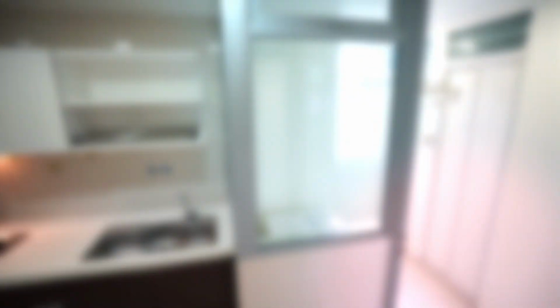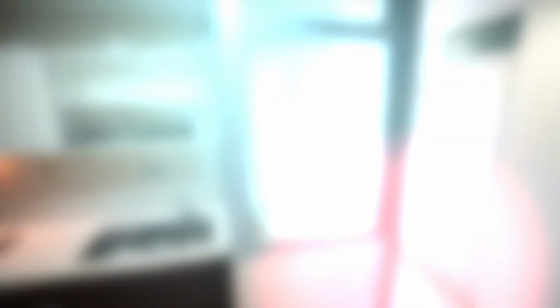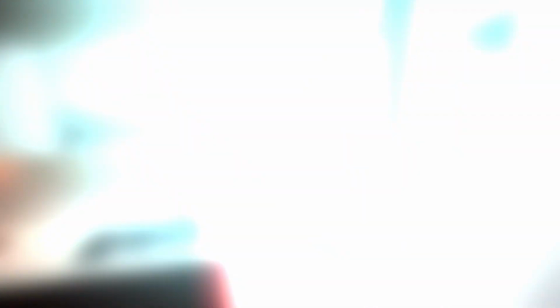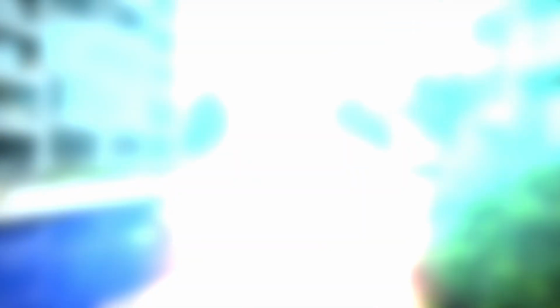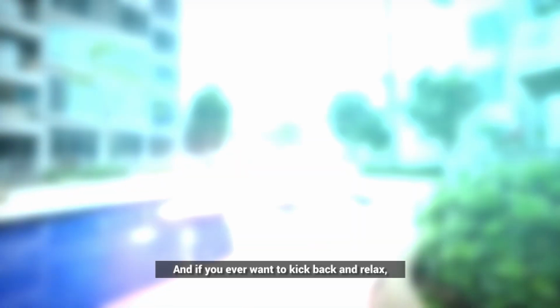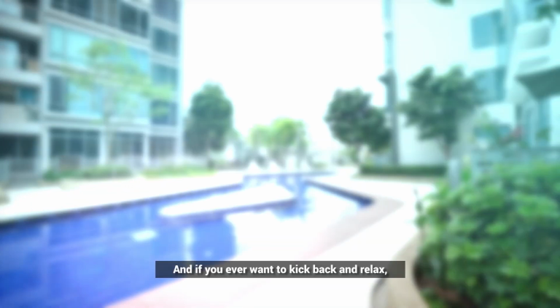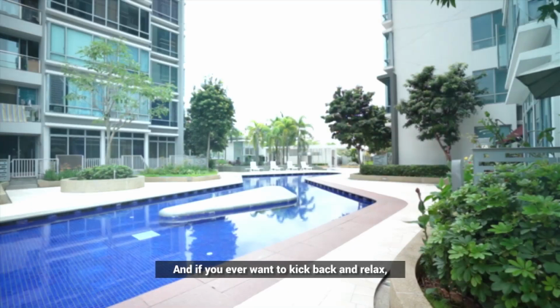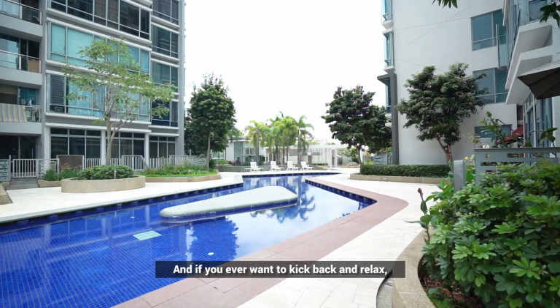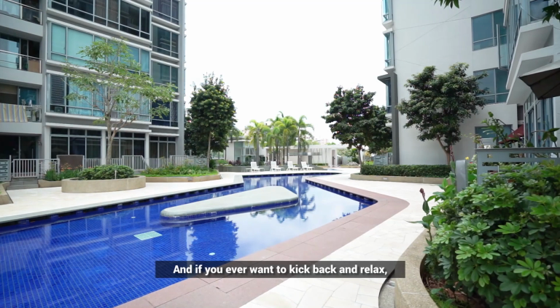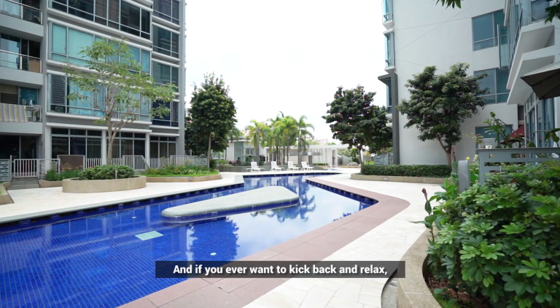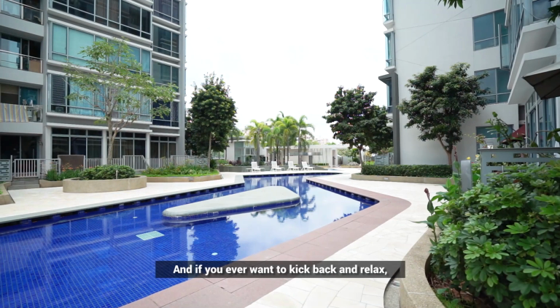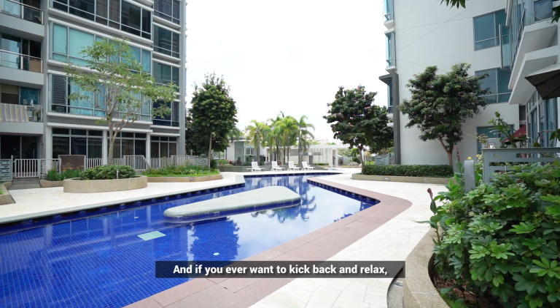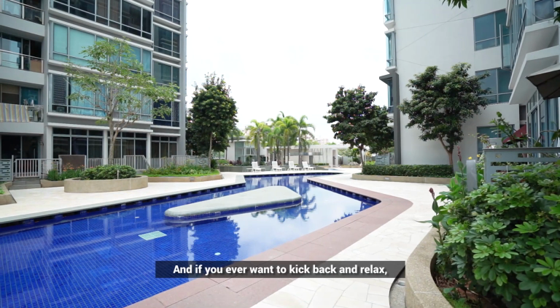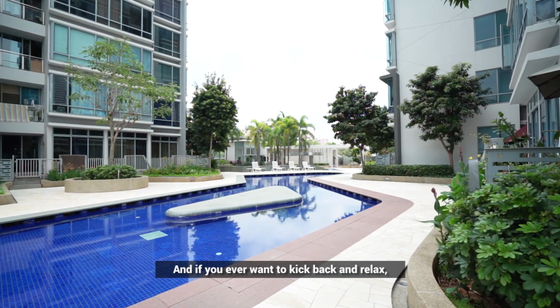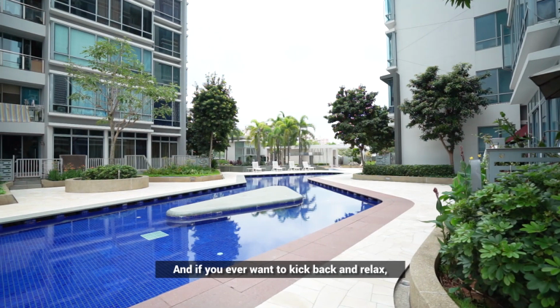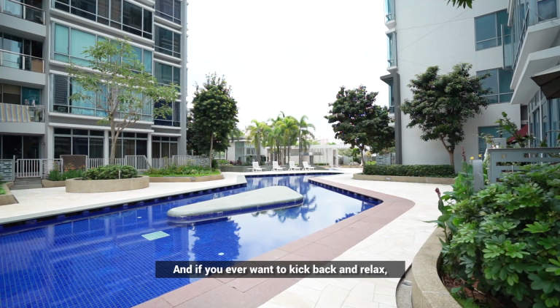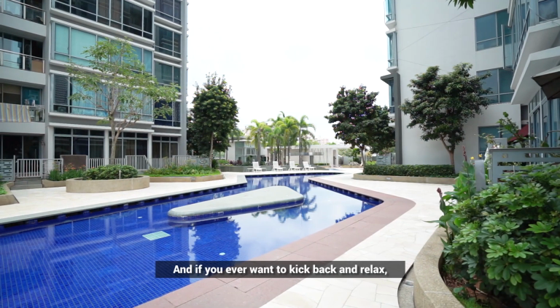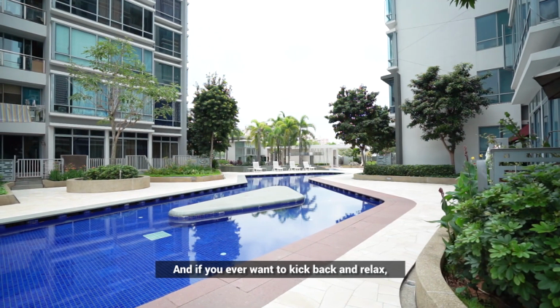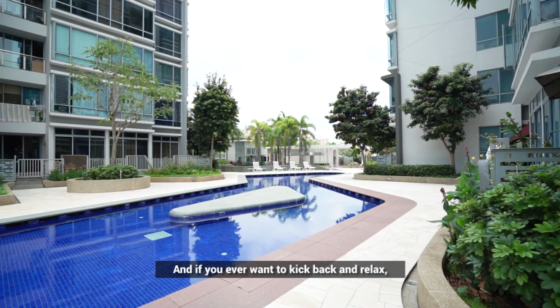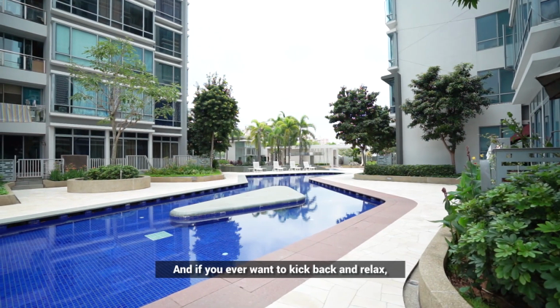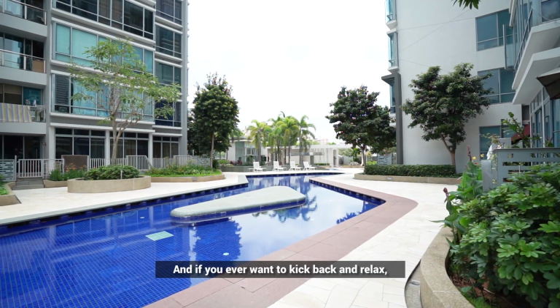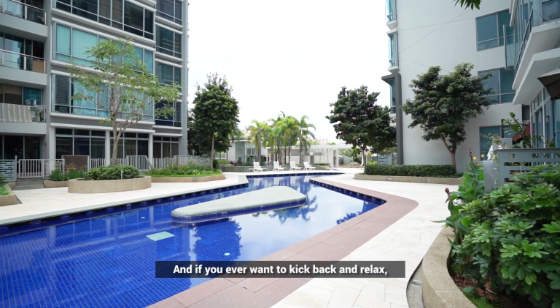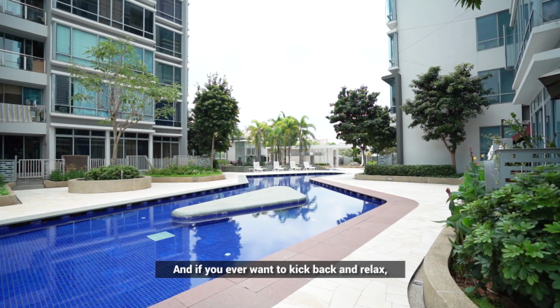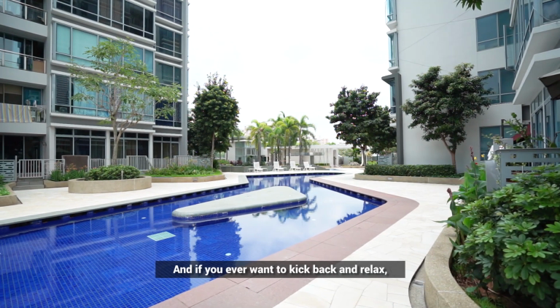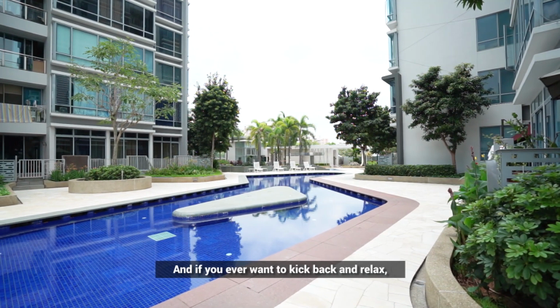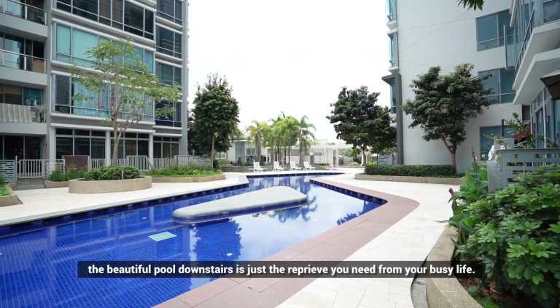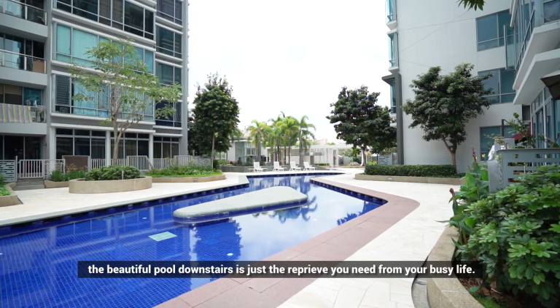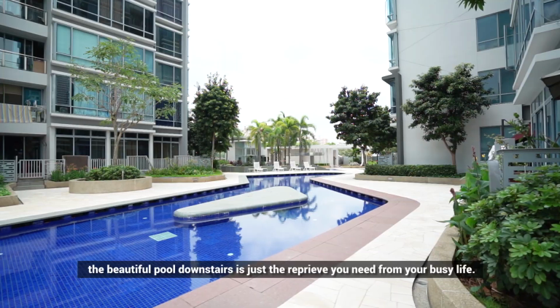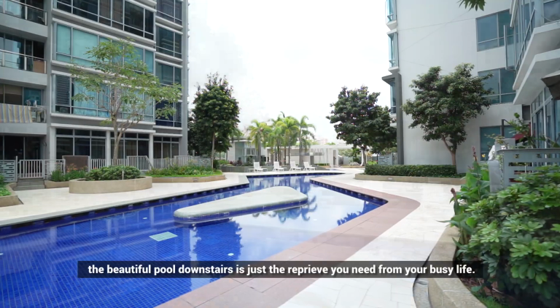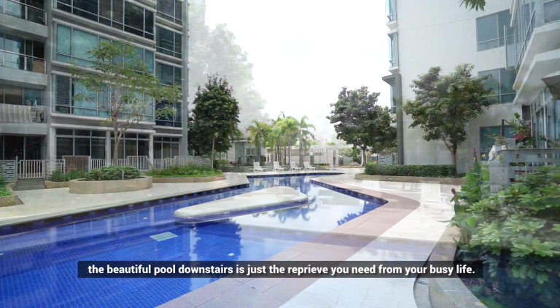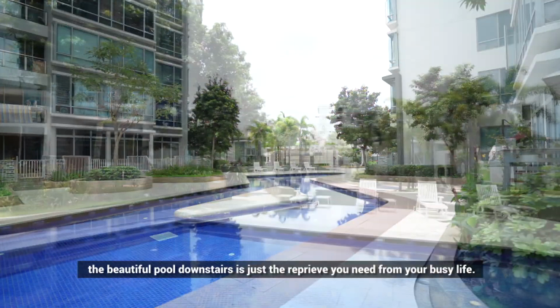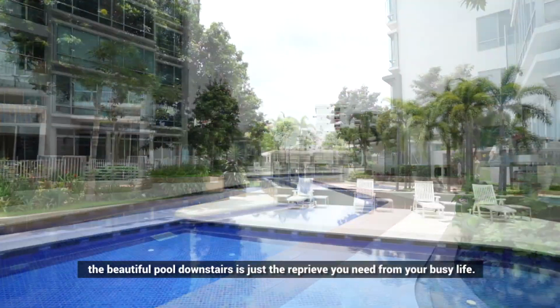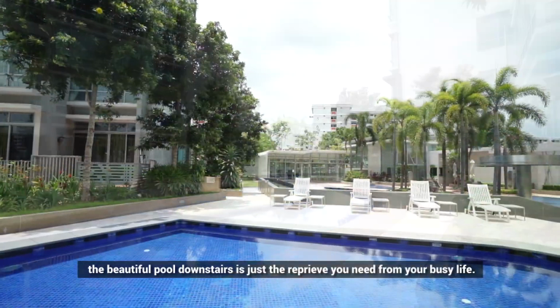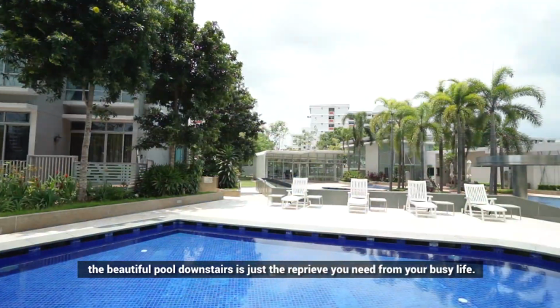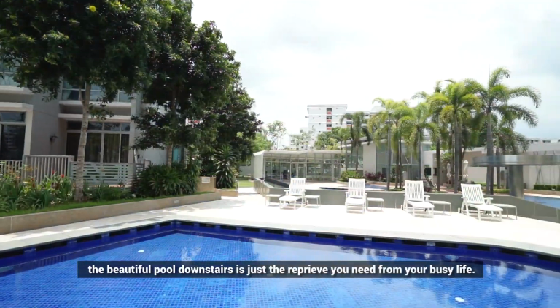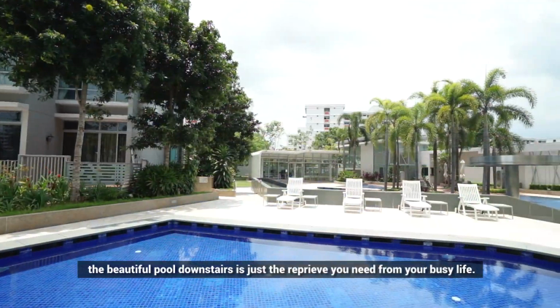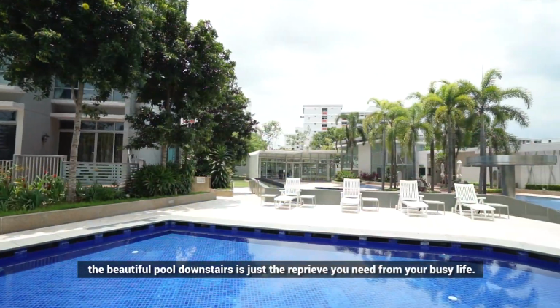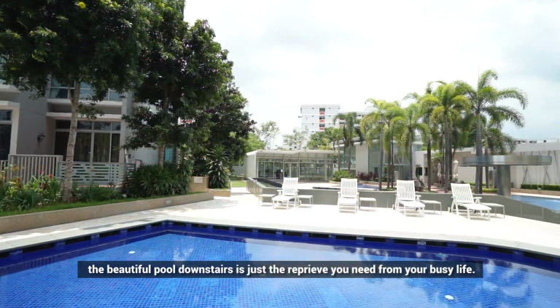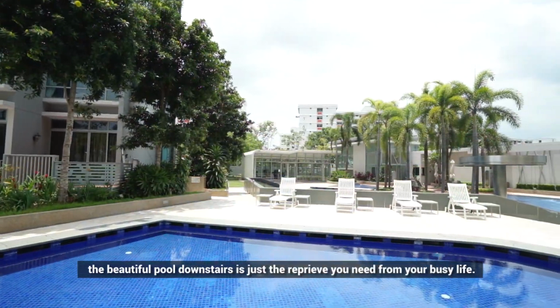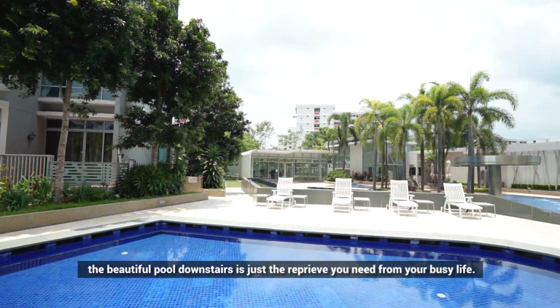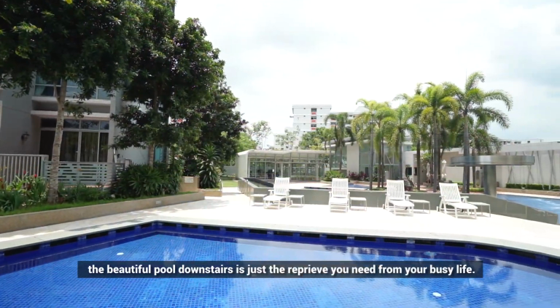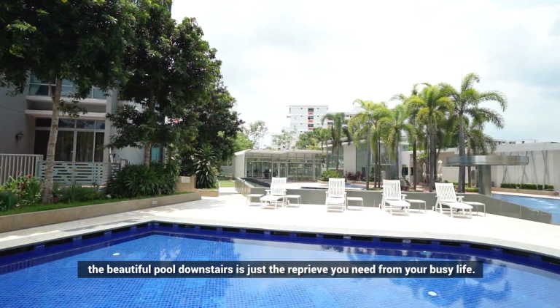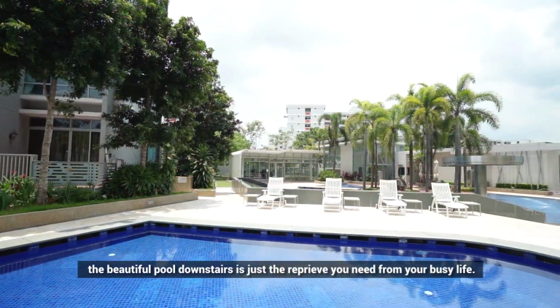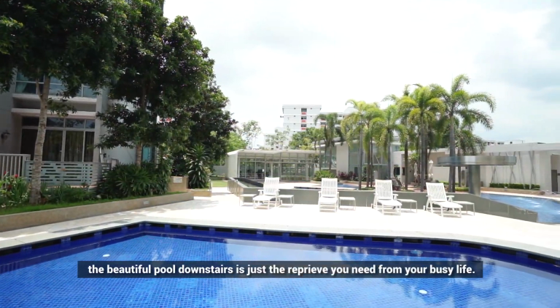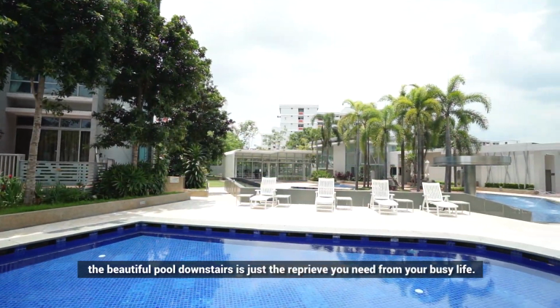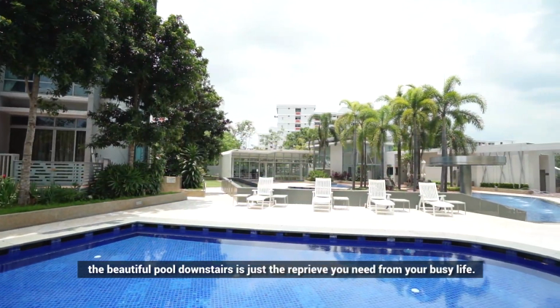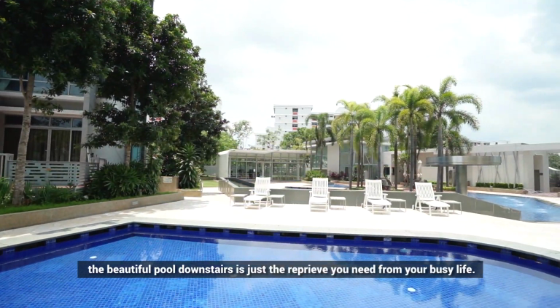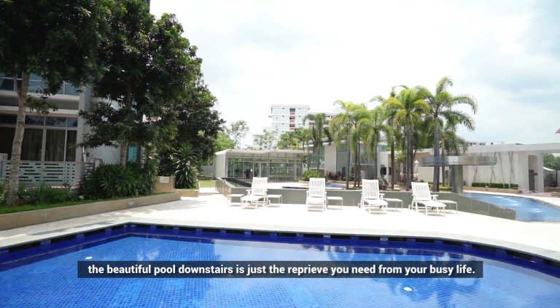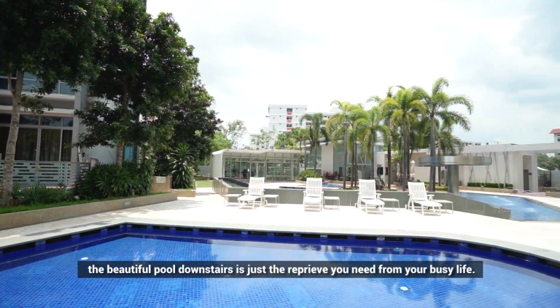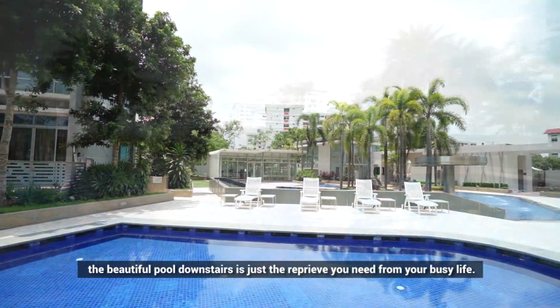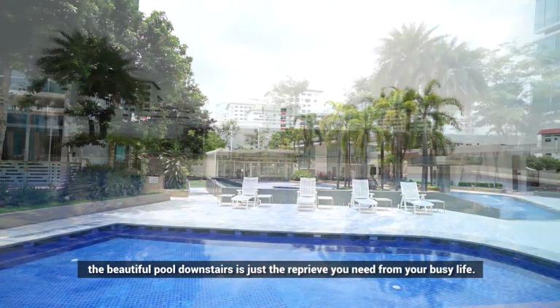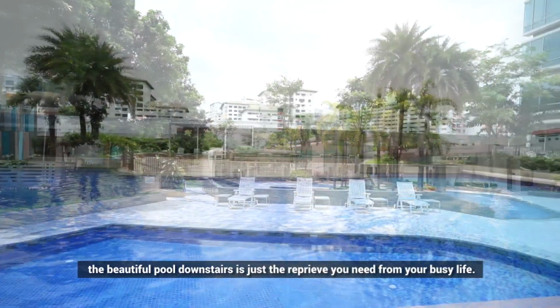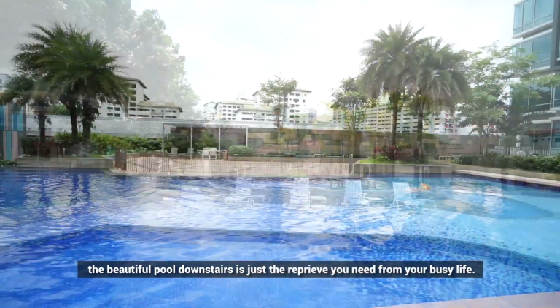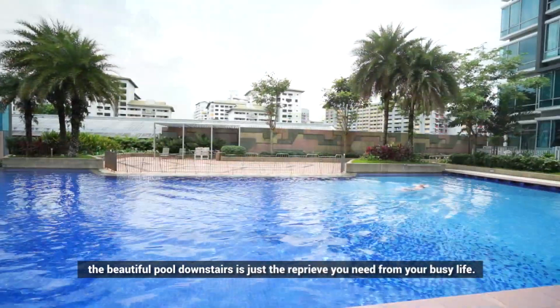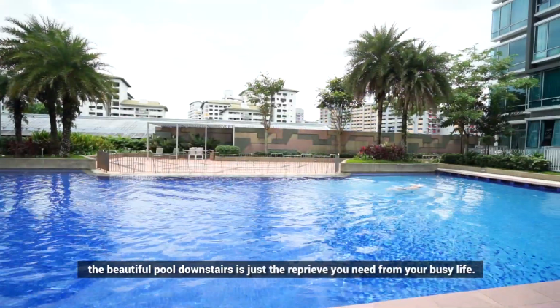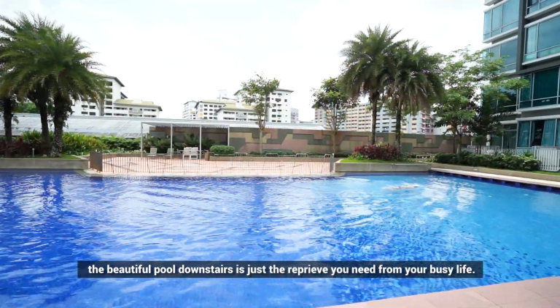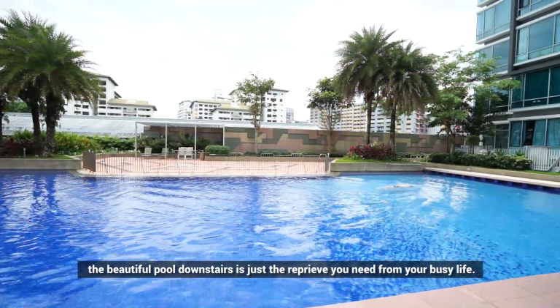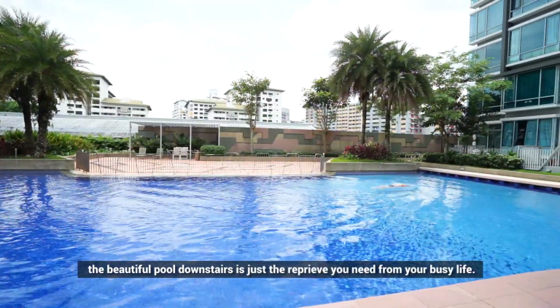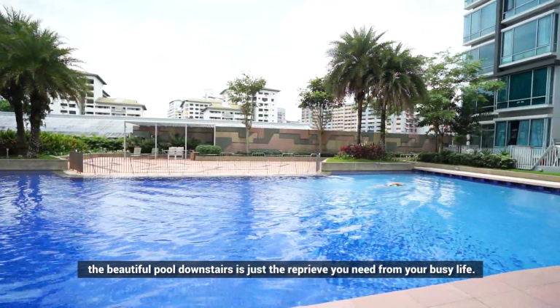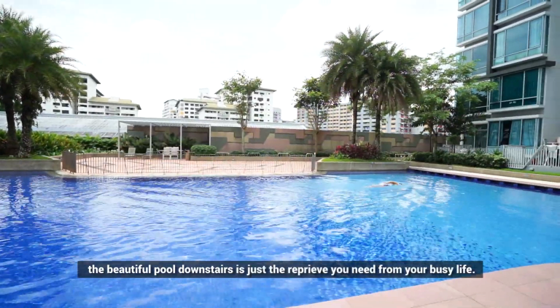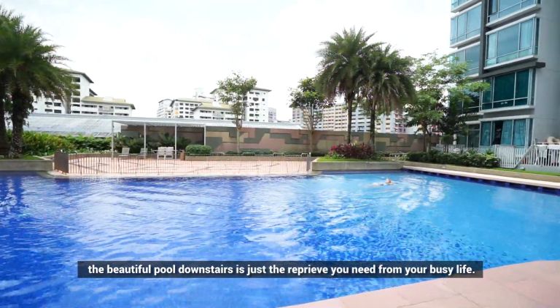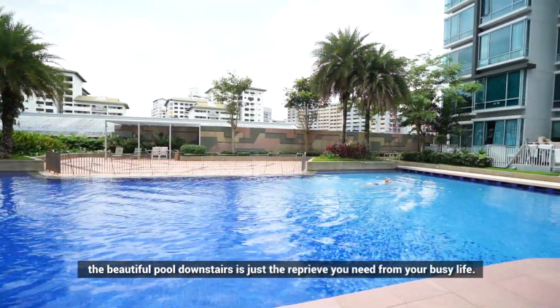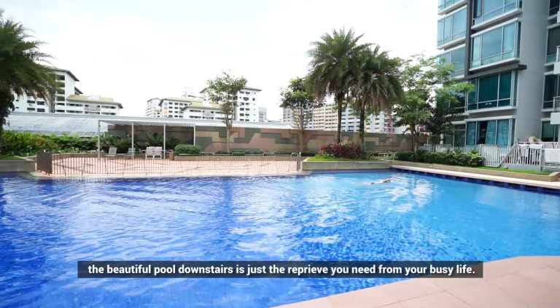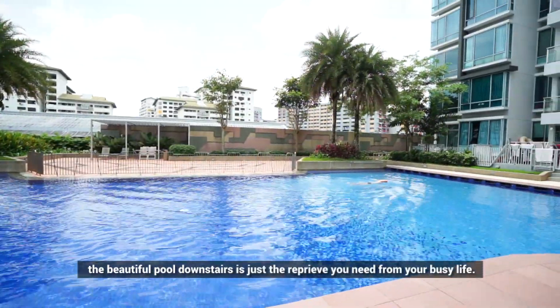And if you ever want to kick back and relax, the beautiful pool downstairs is just the reprieve you need from your busy life.